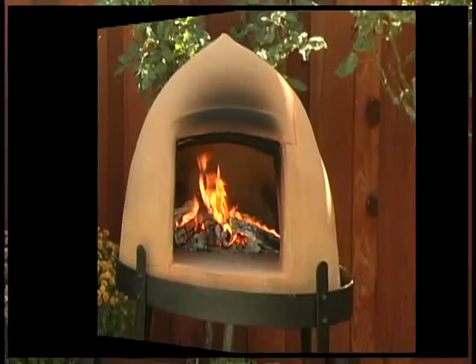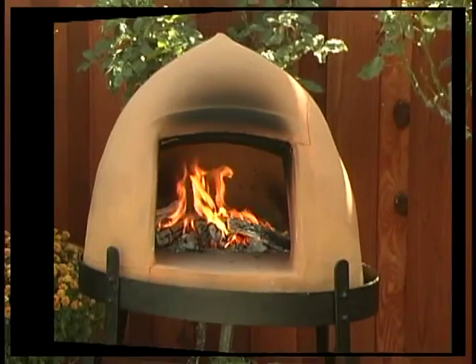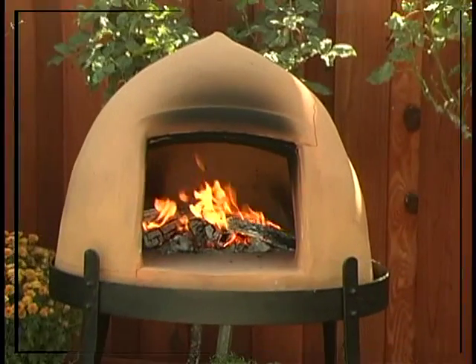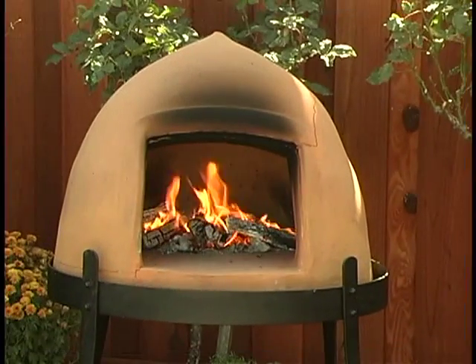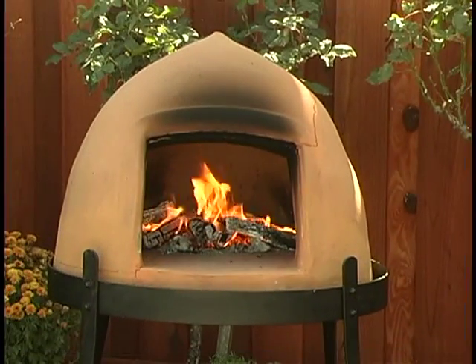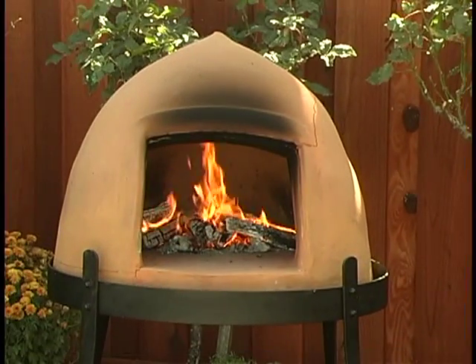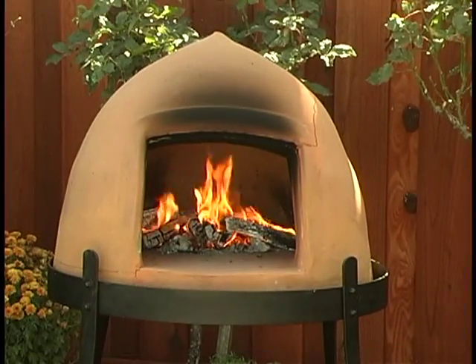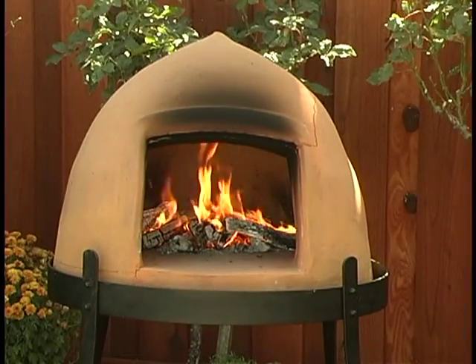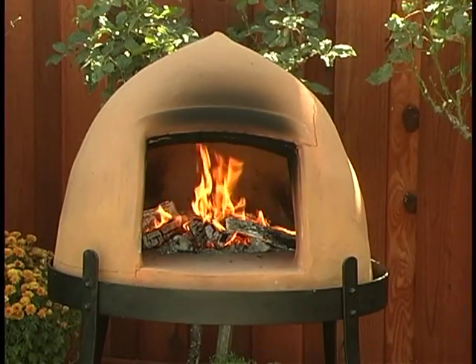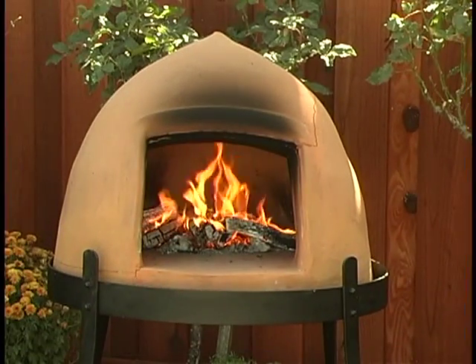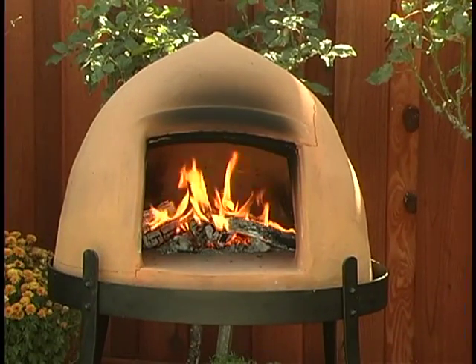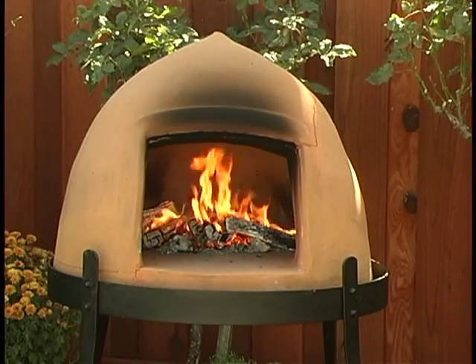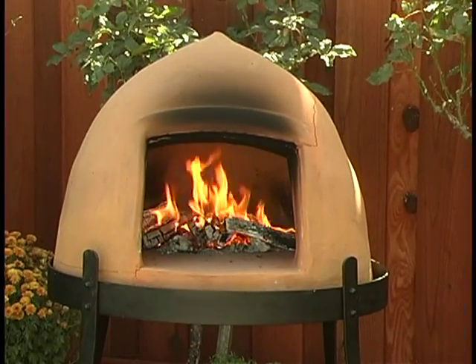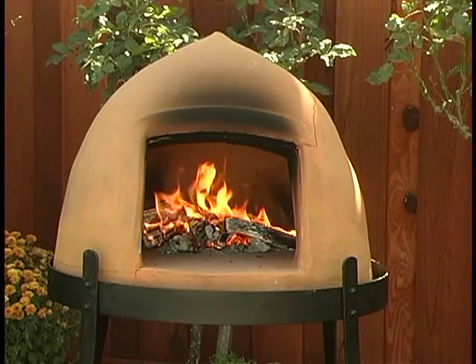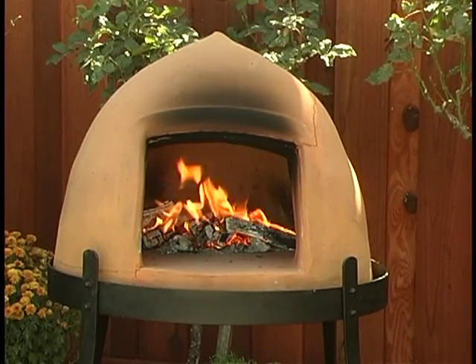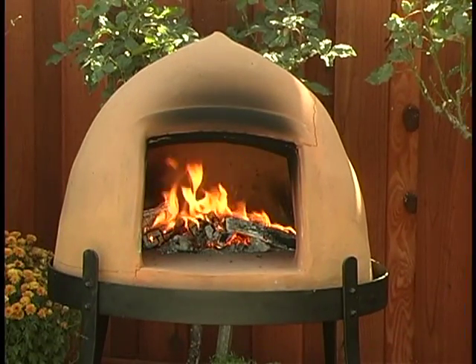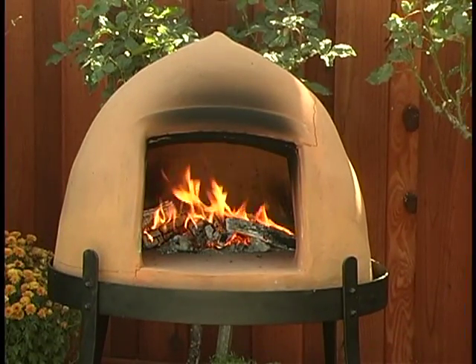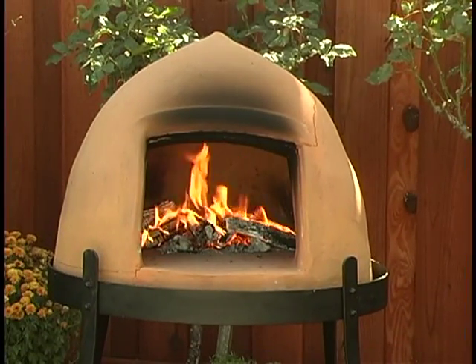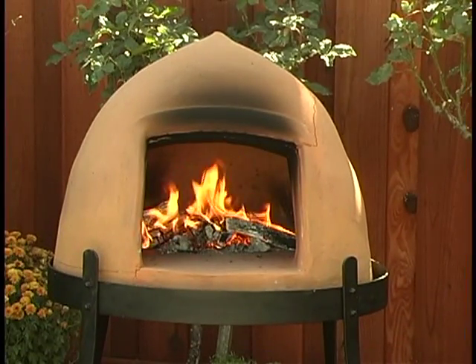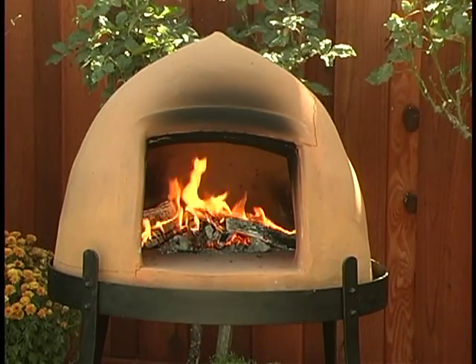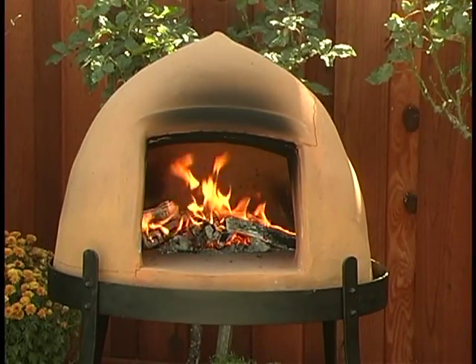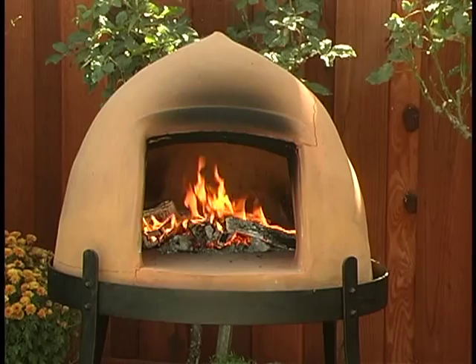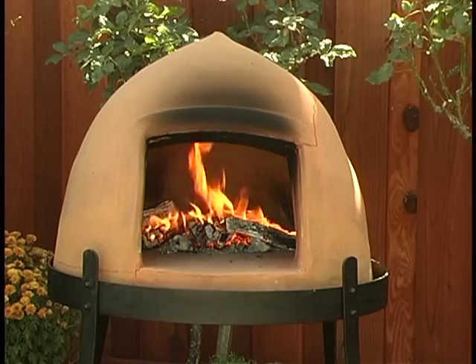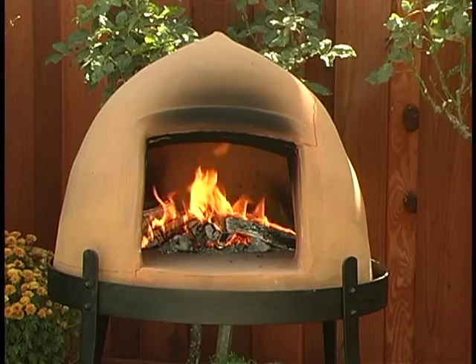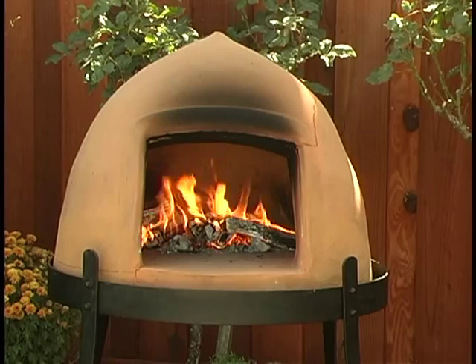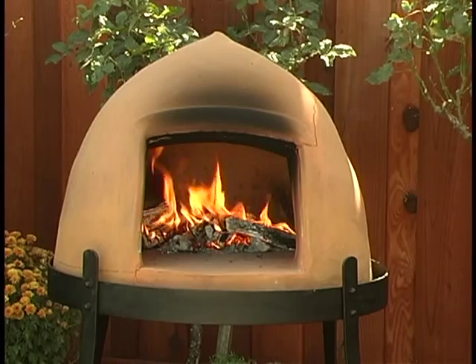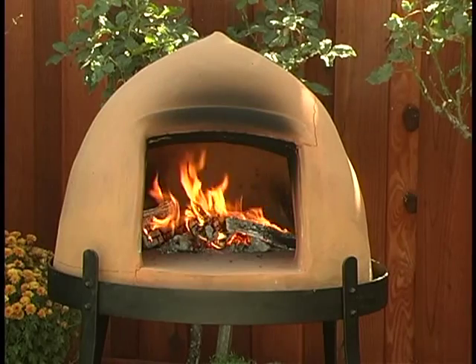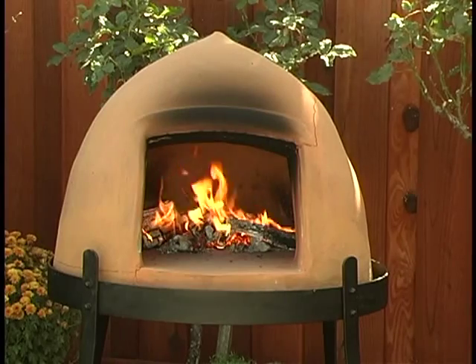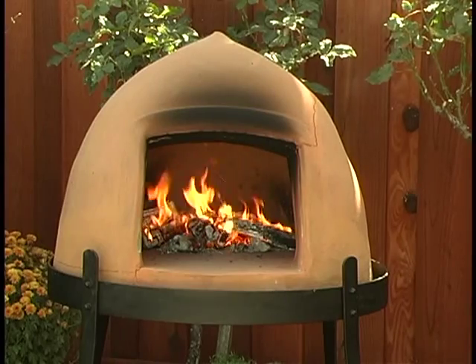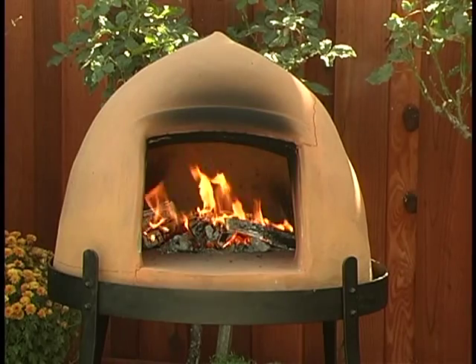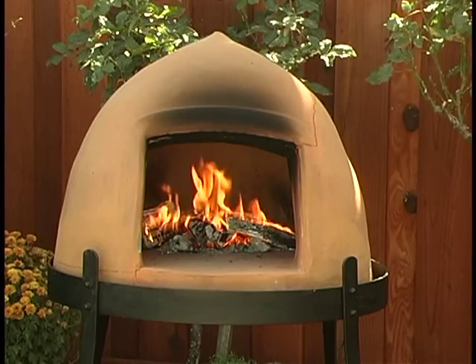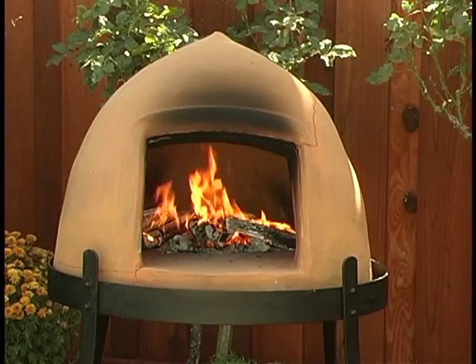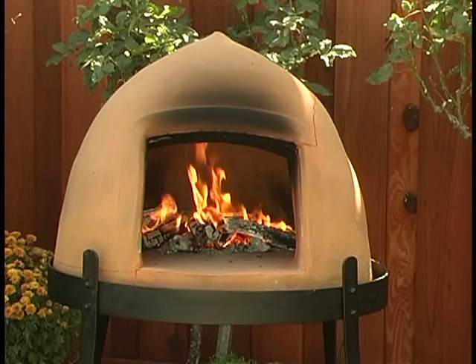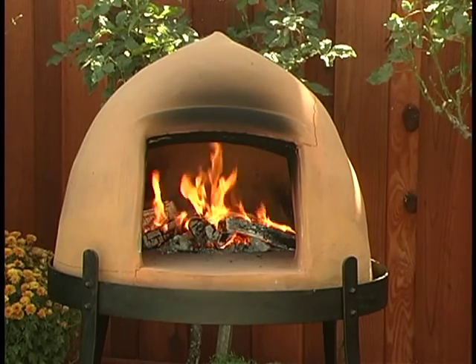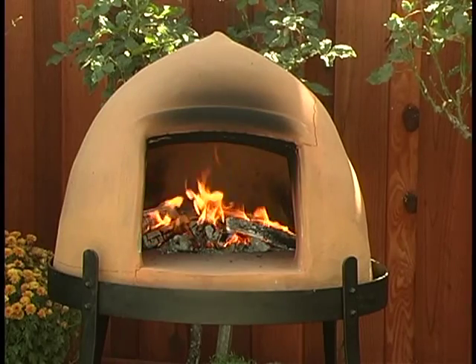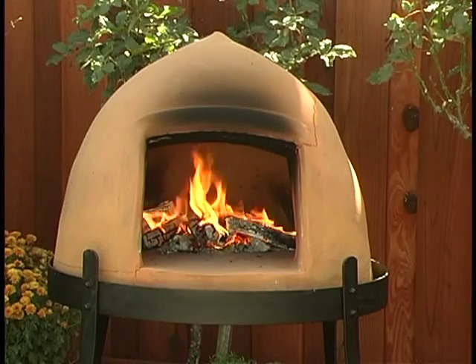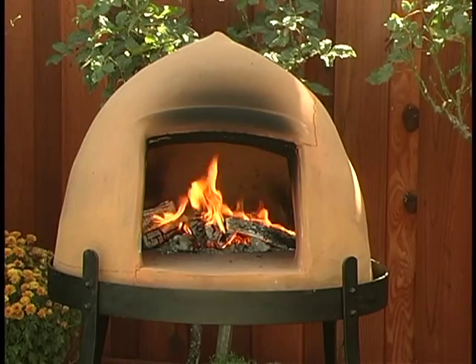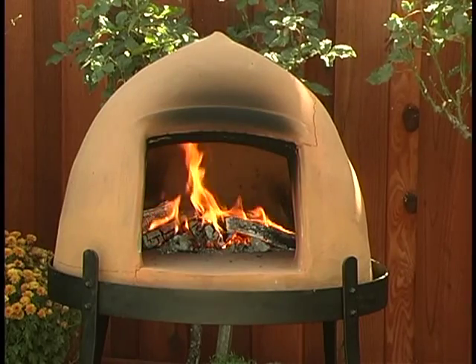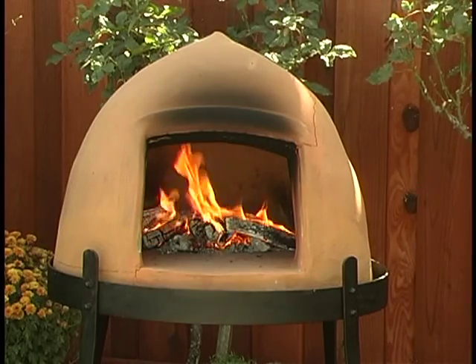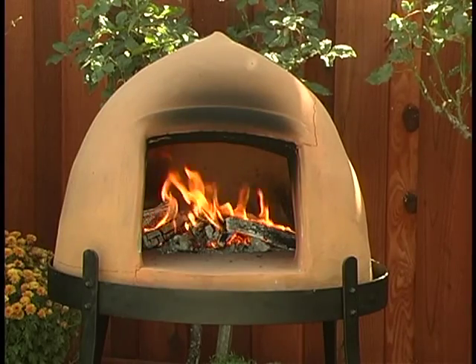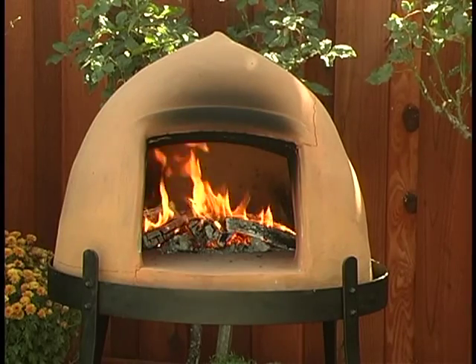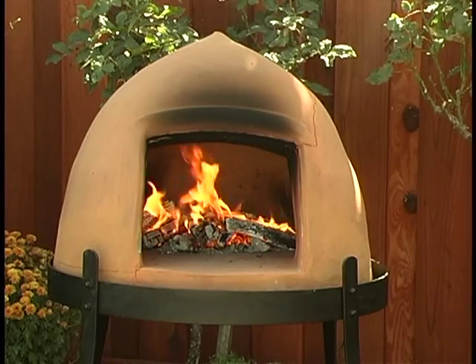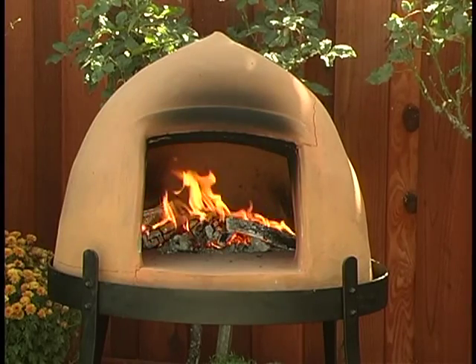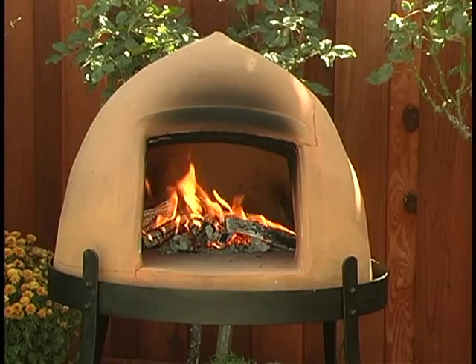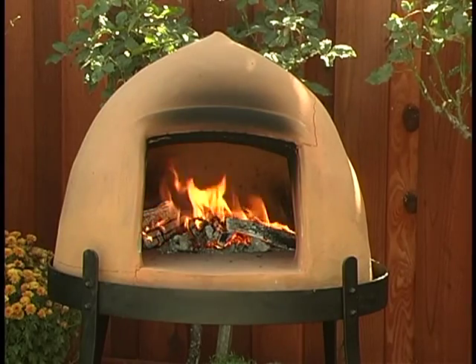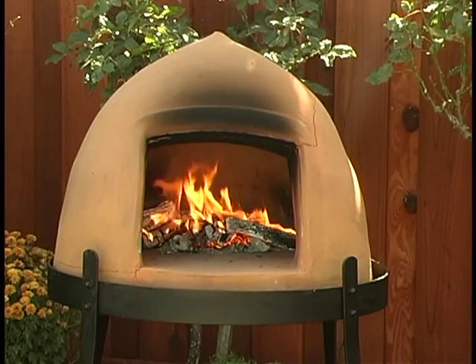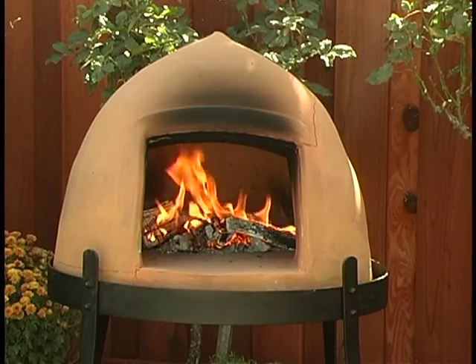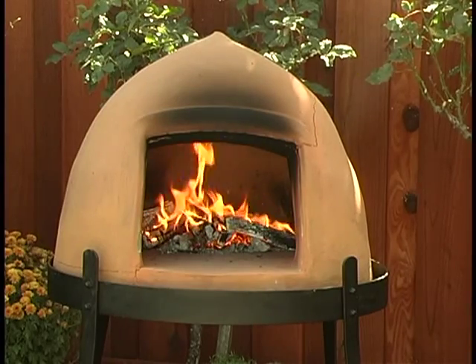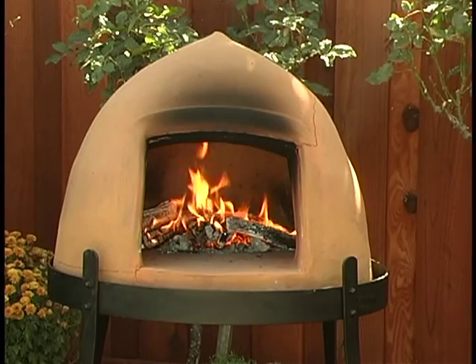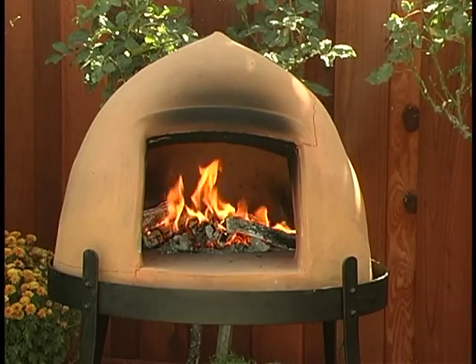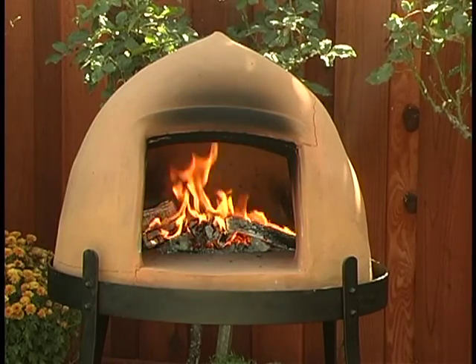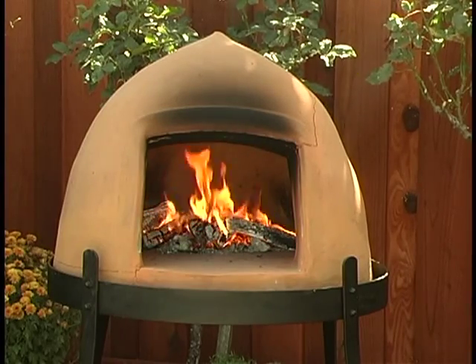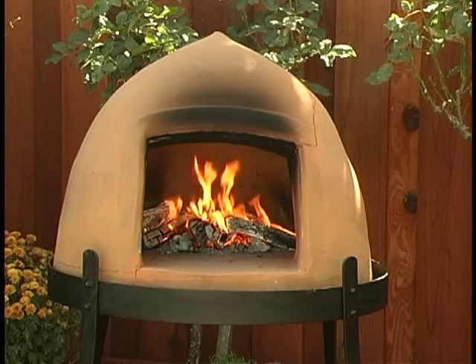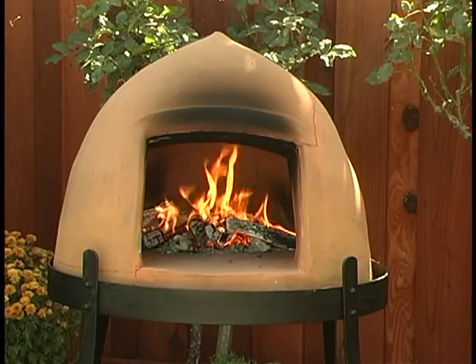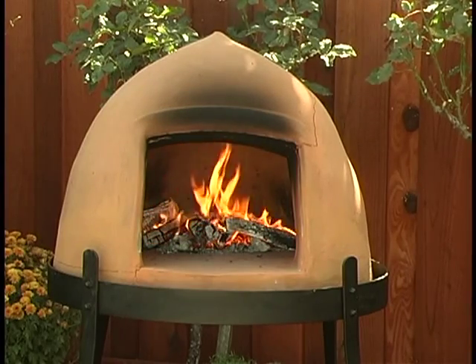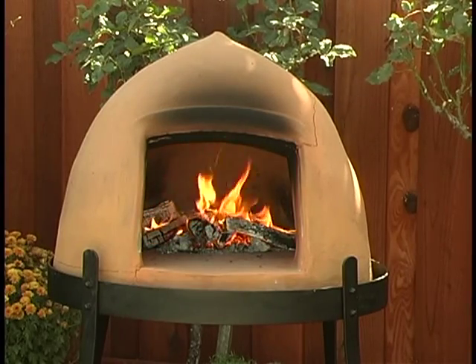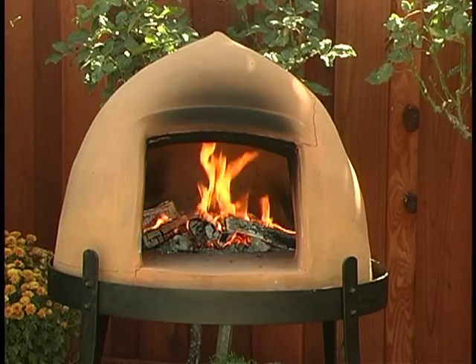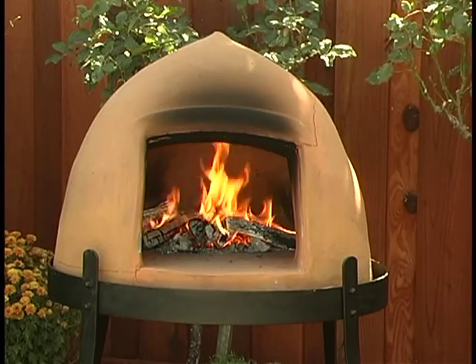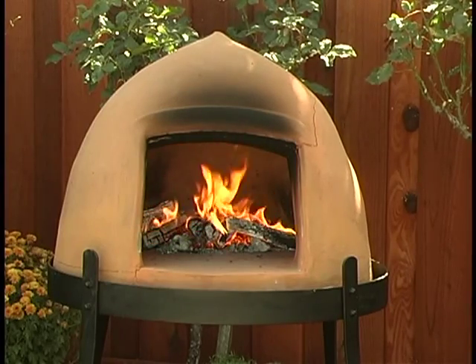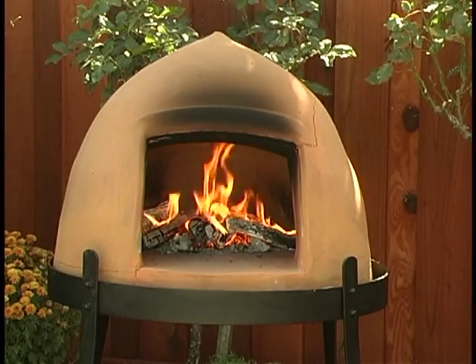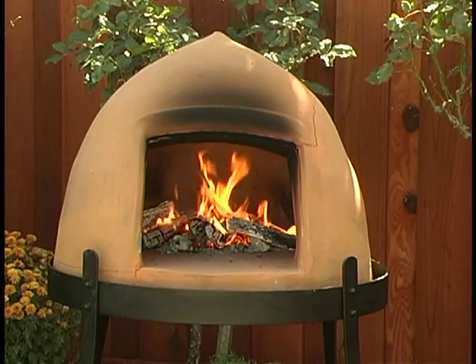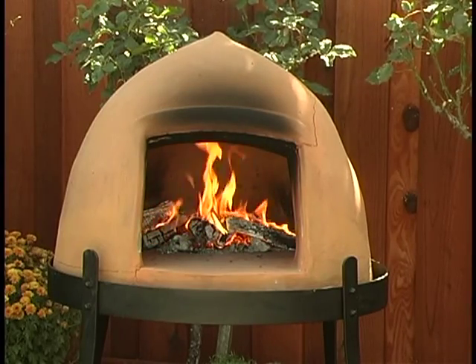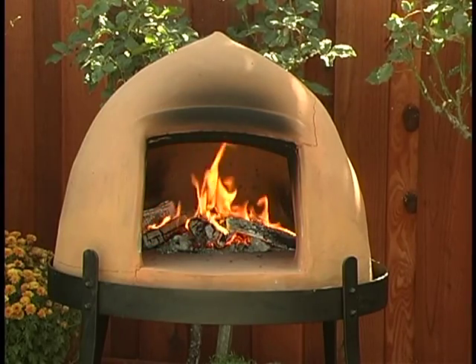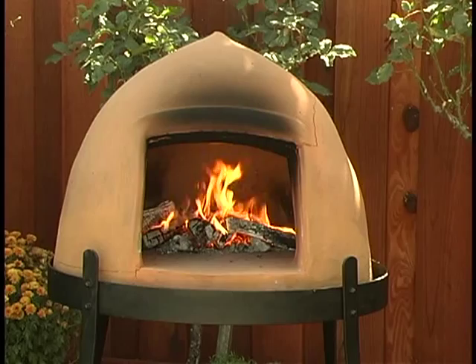Generally, it takes 45 minutes or so to get the oven to cooking temperature, which, in the case of pizza, is about 820 degrees.